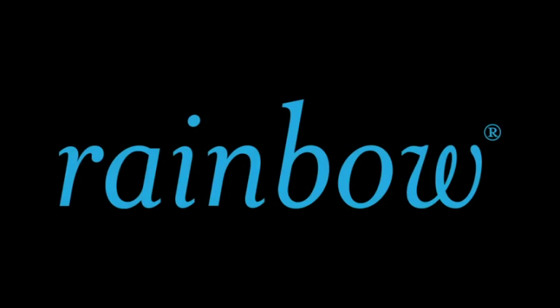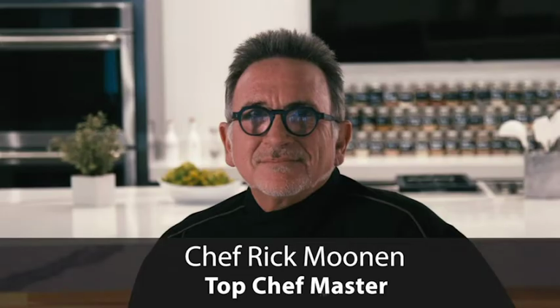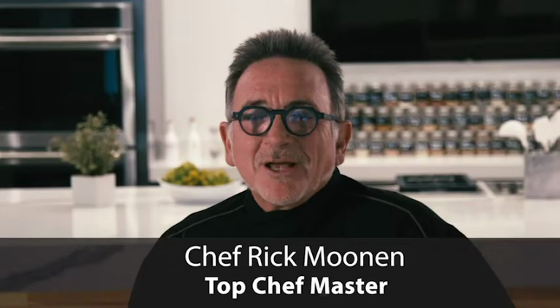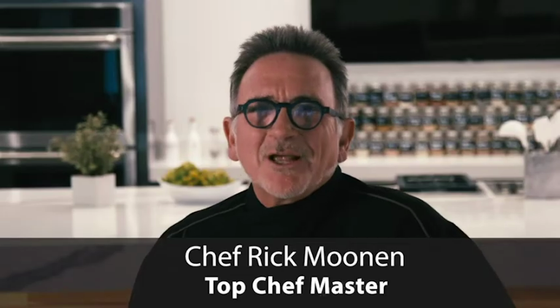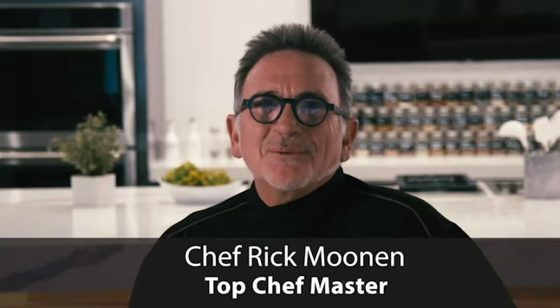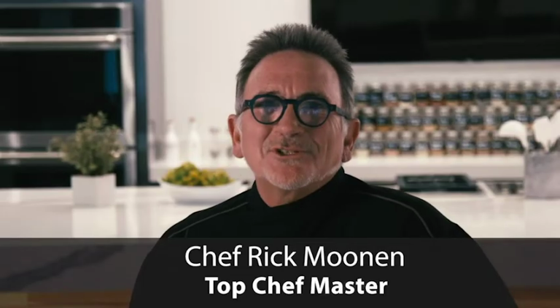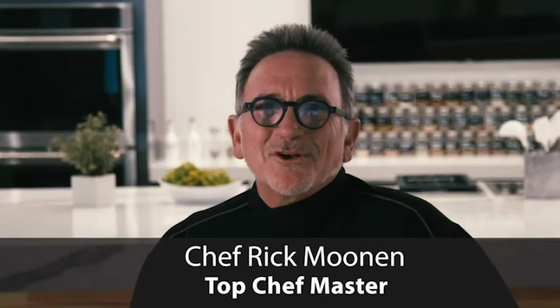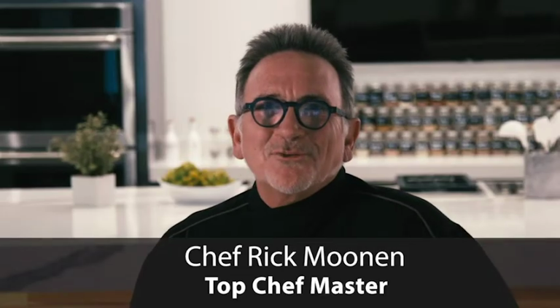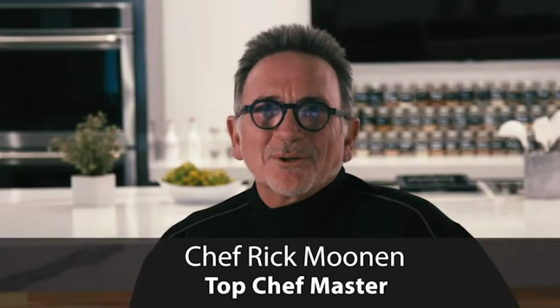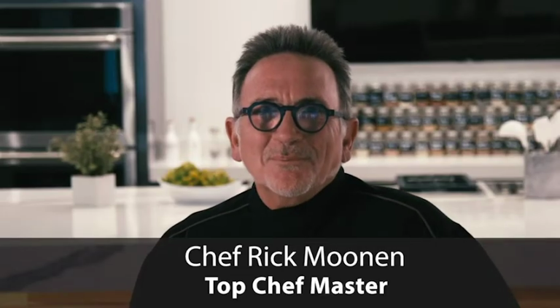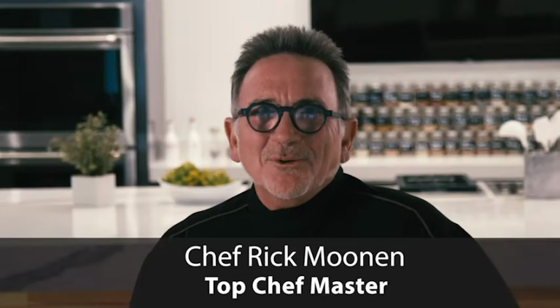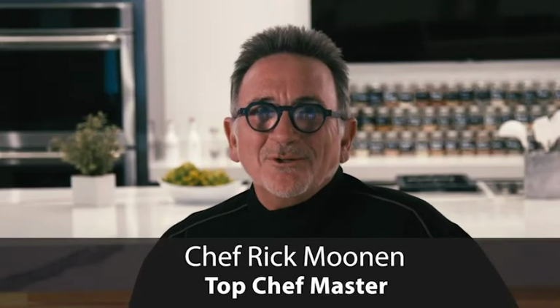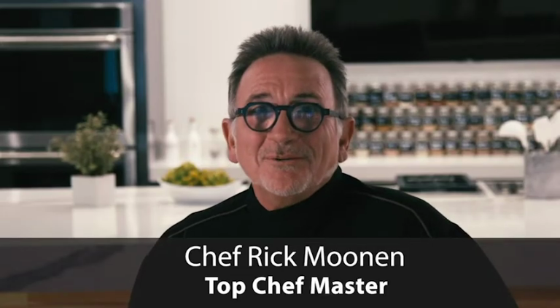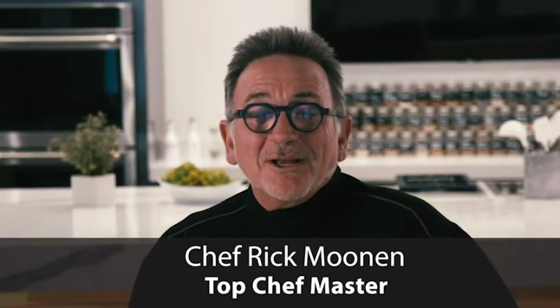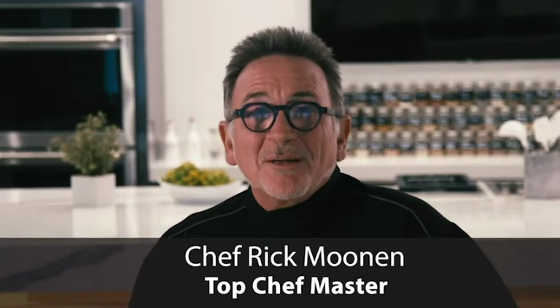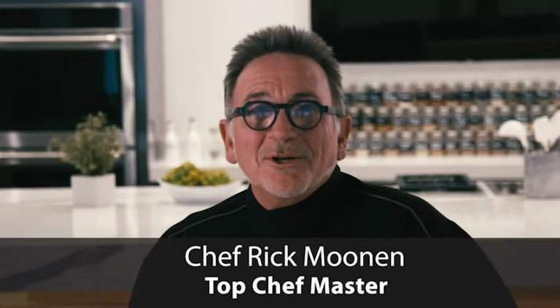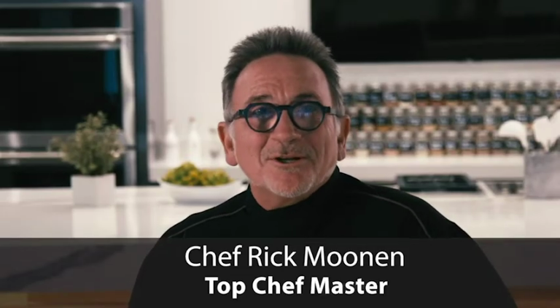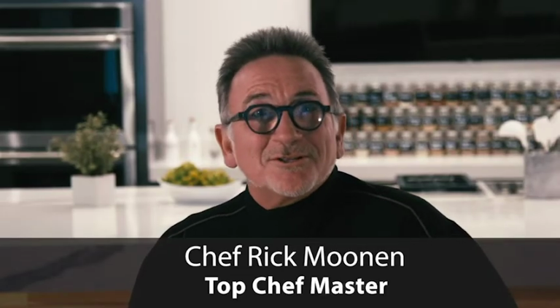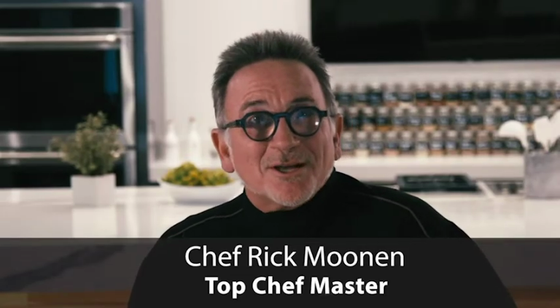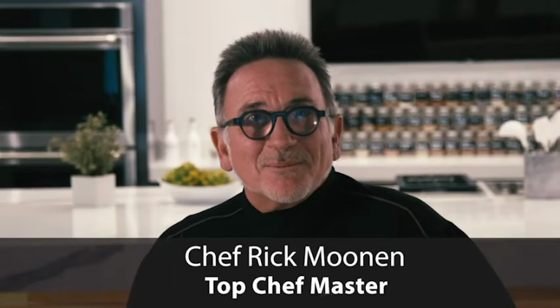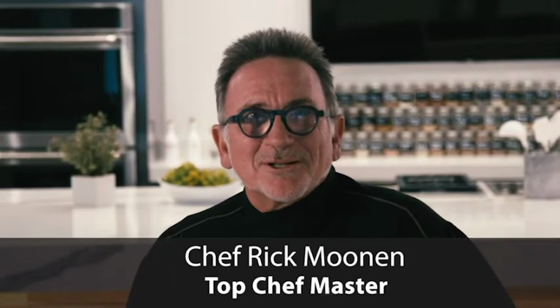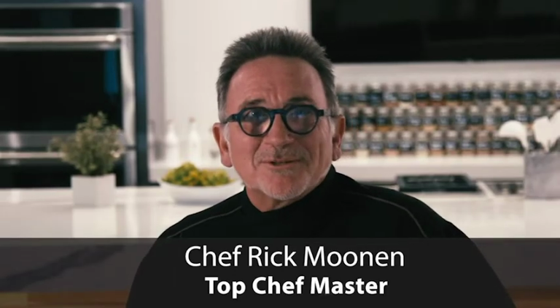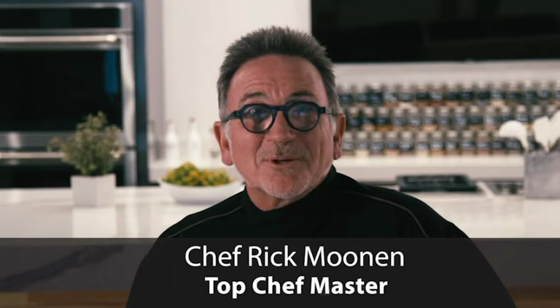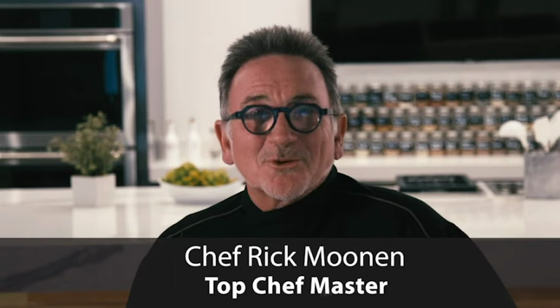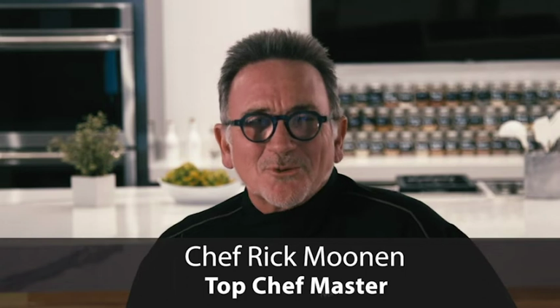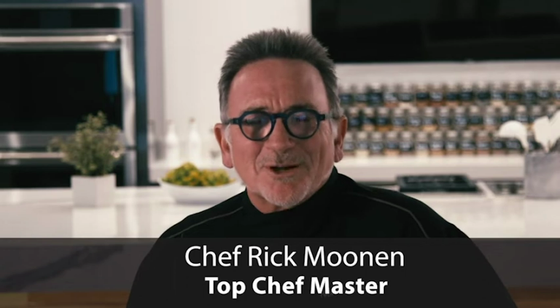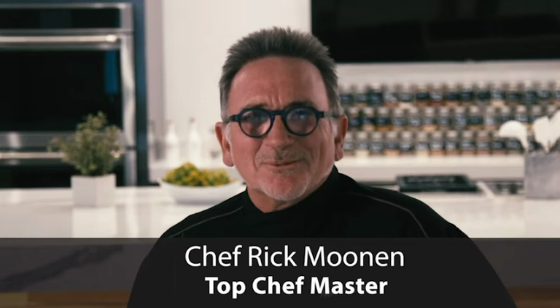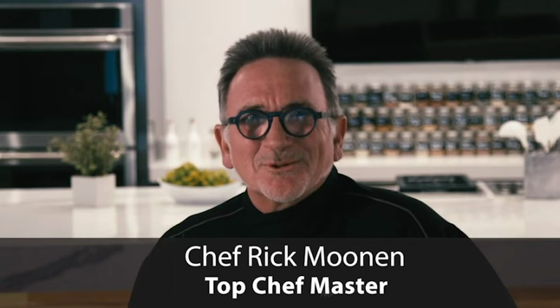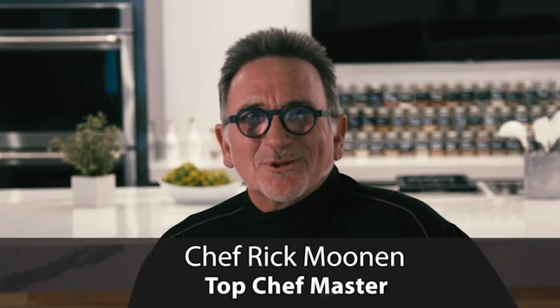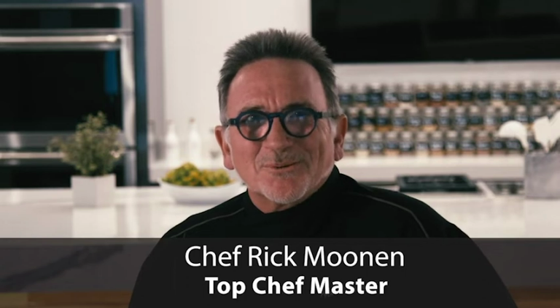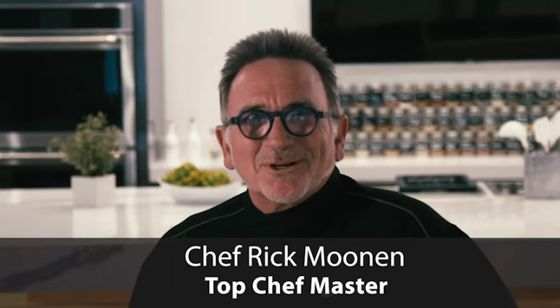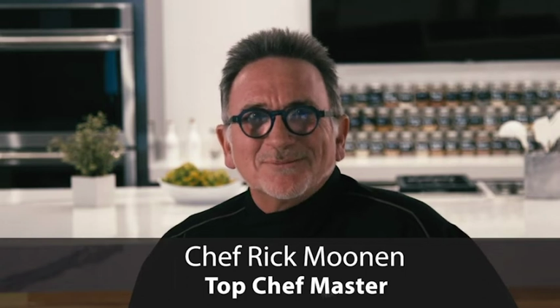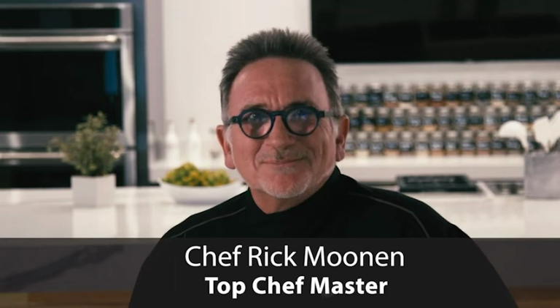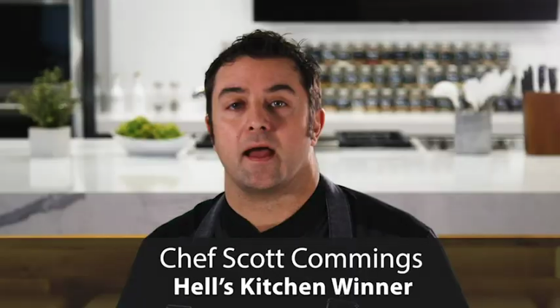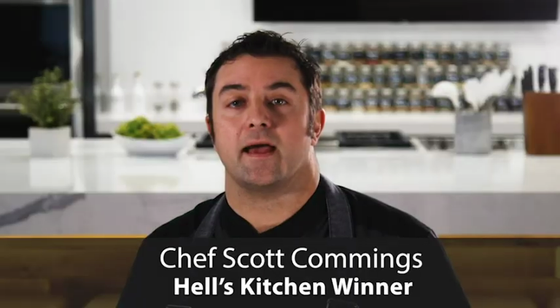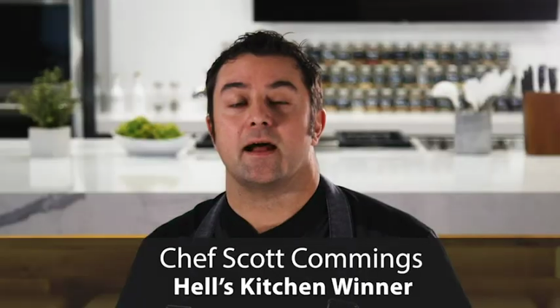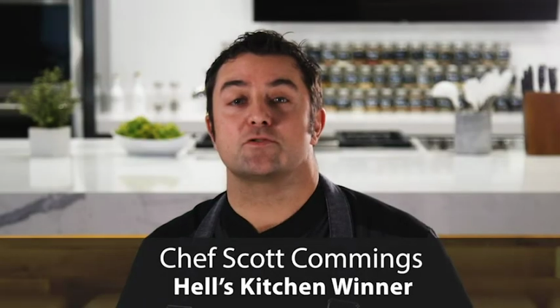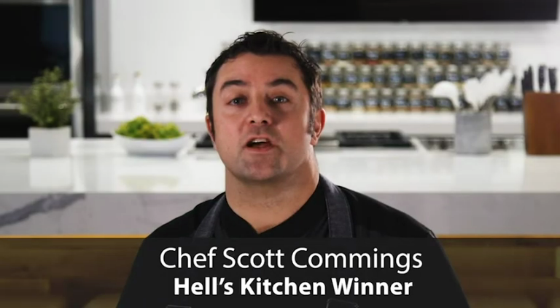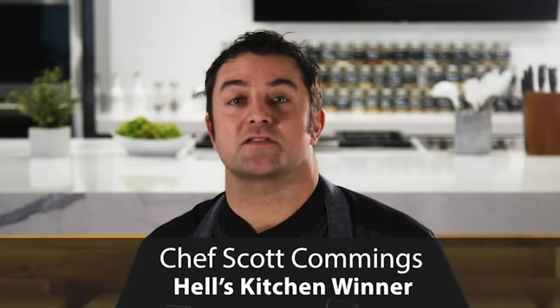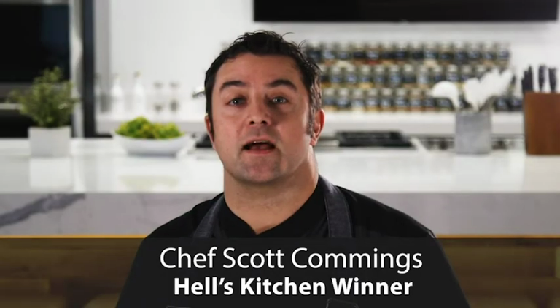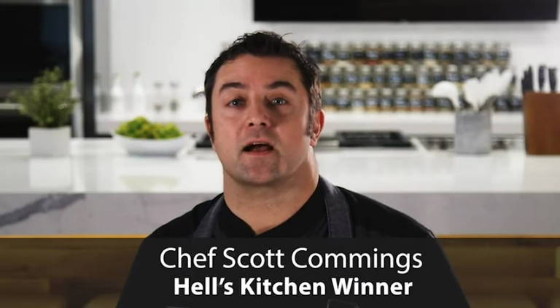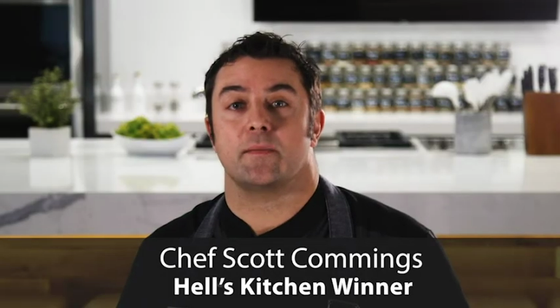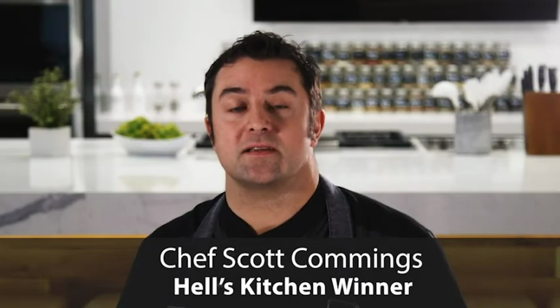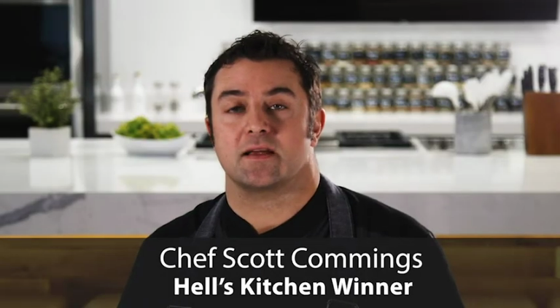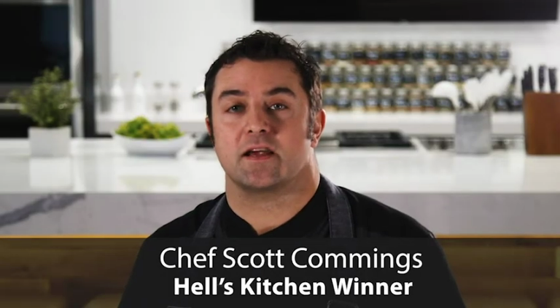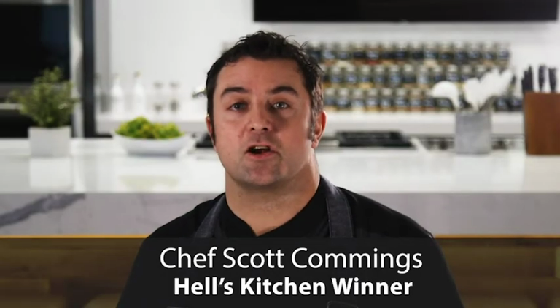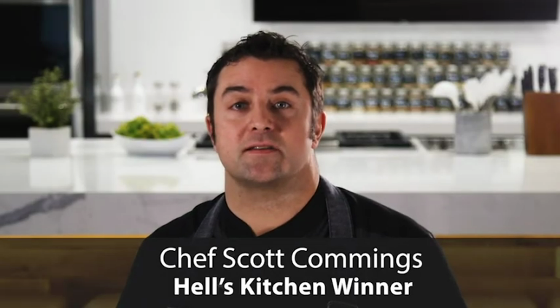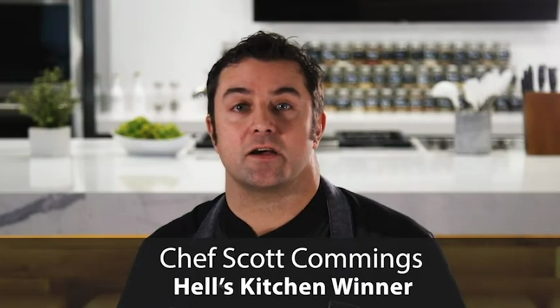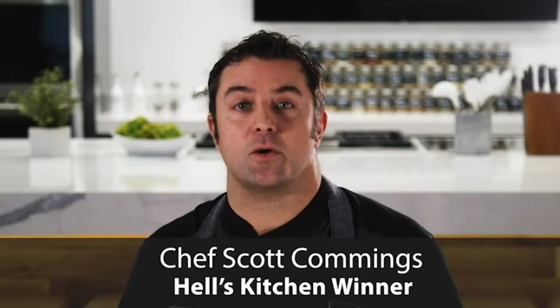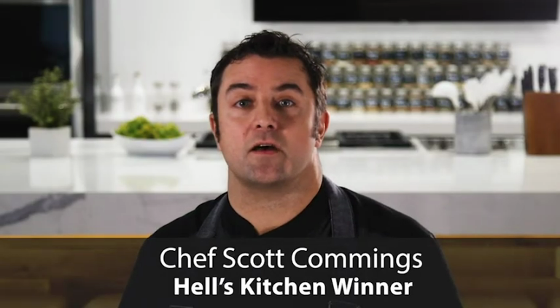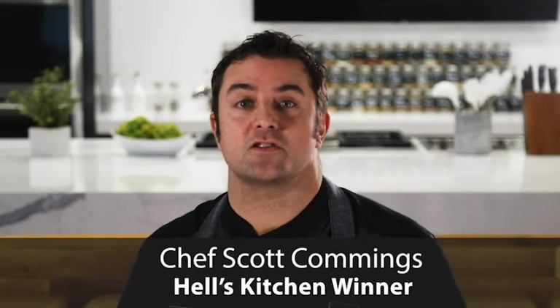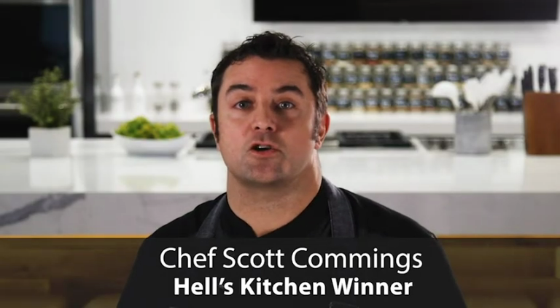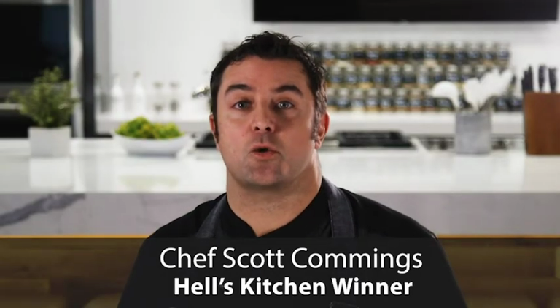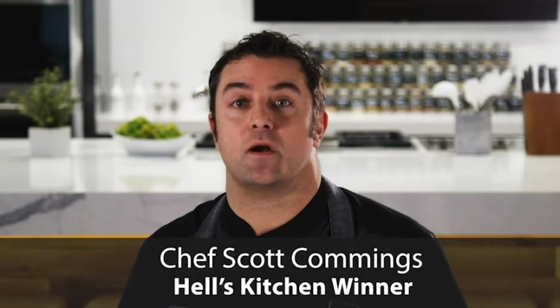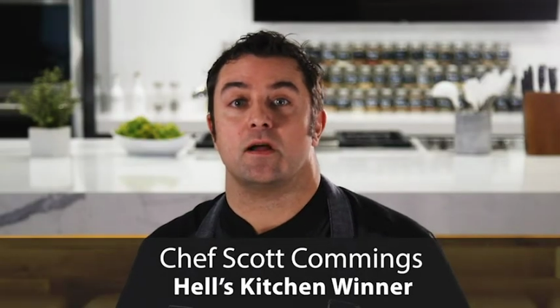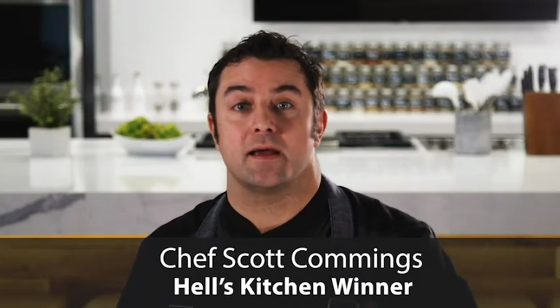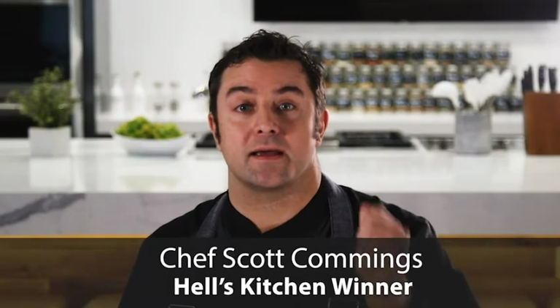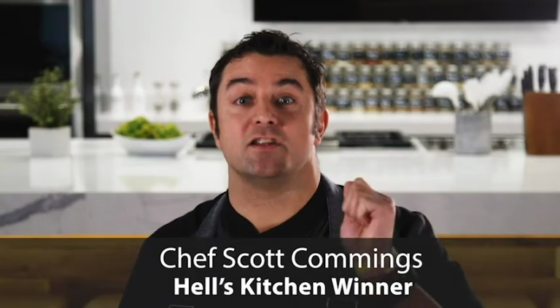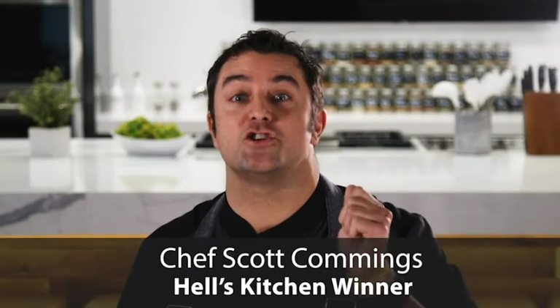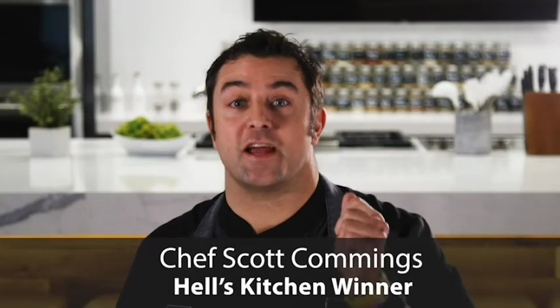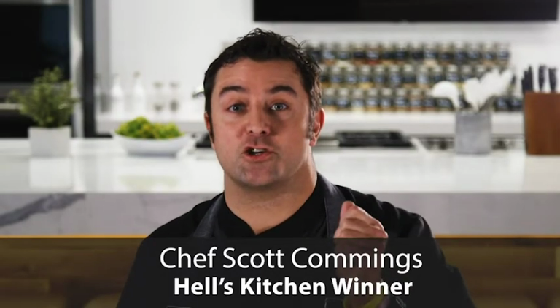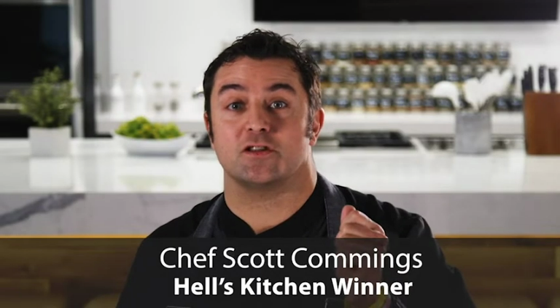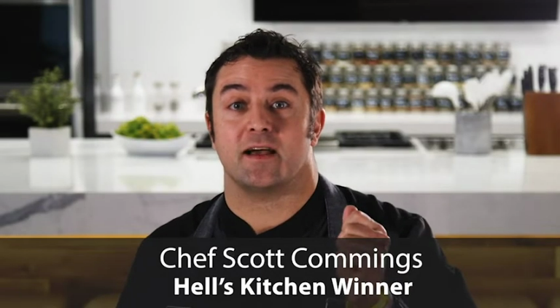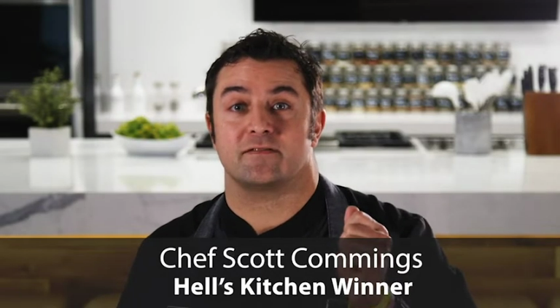Hi, I'm Chef Rick Moonen, and I'm here to tell you about some incredible cookware. And I'm Chef Scott Cummings, here to tell you how this cookware can change your life.